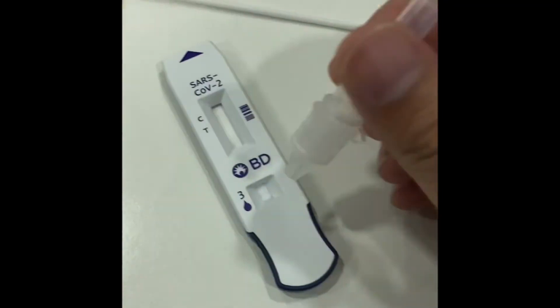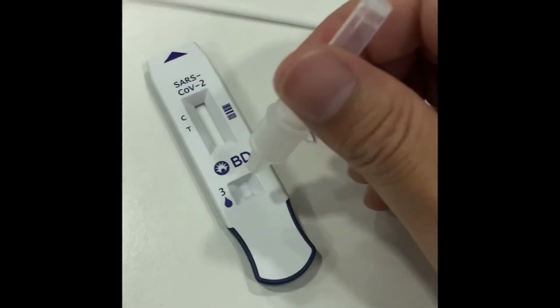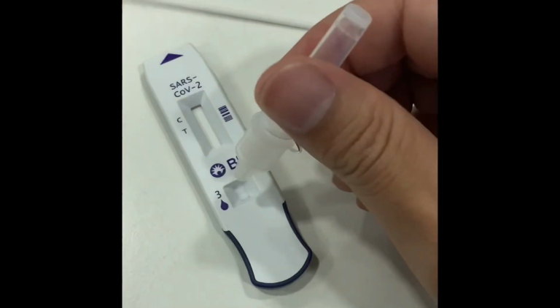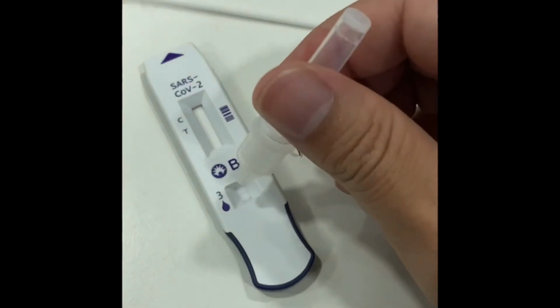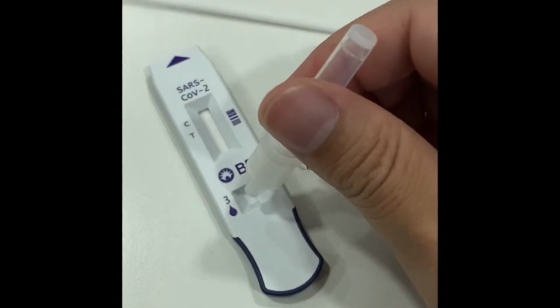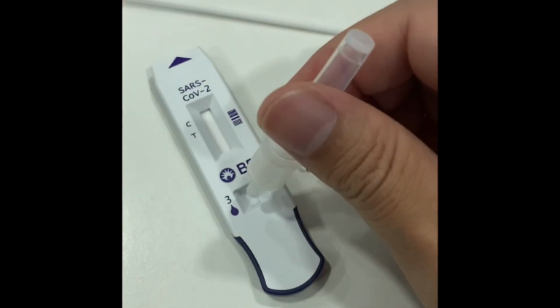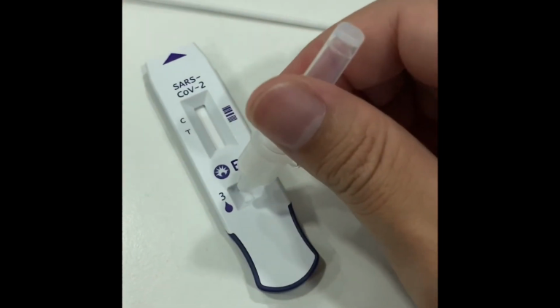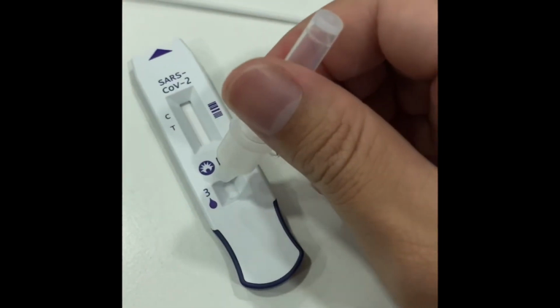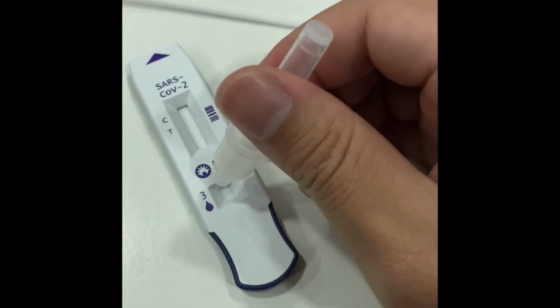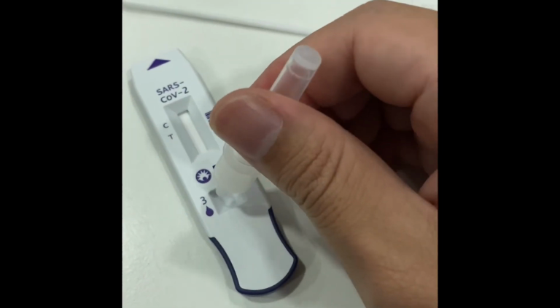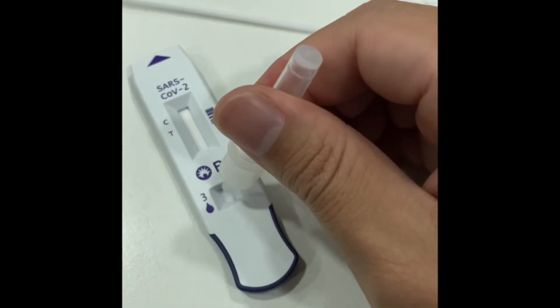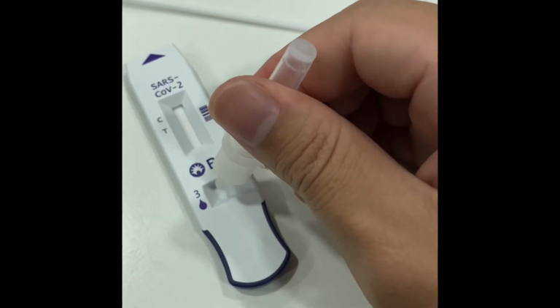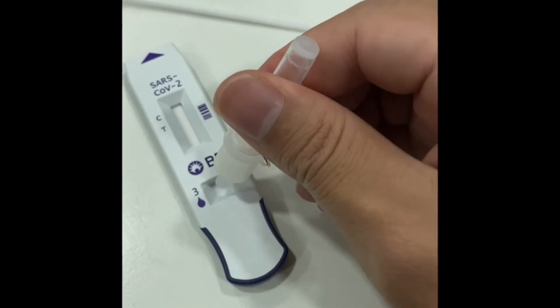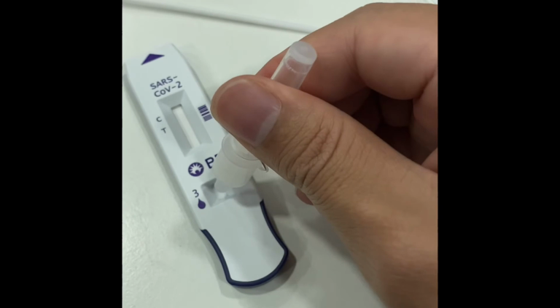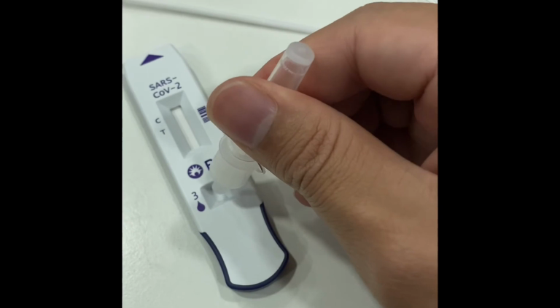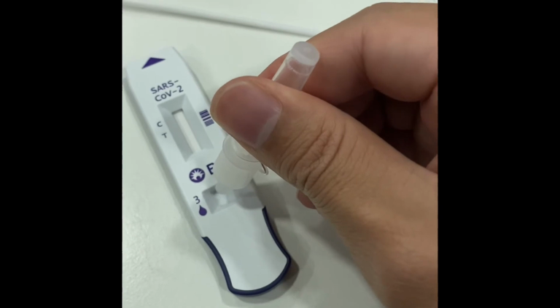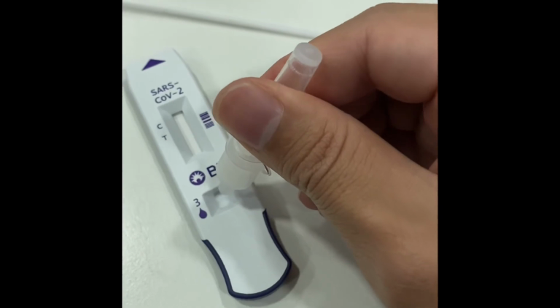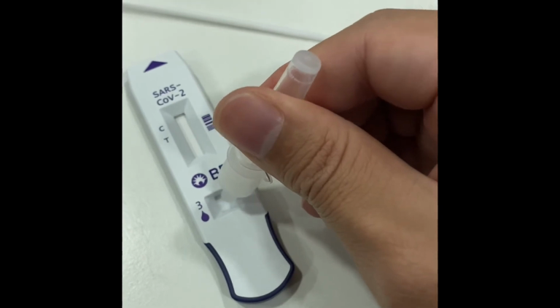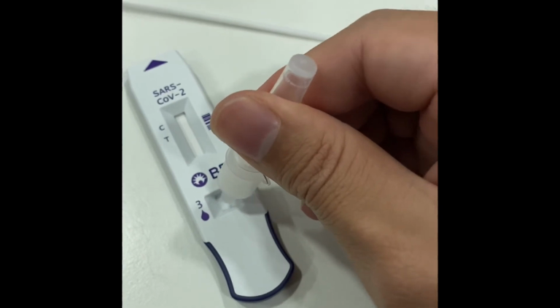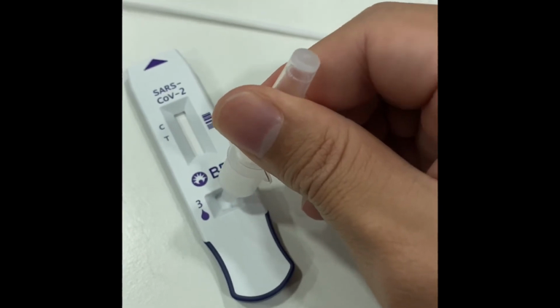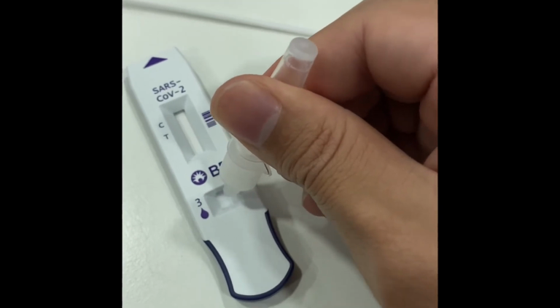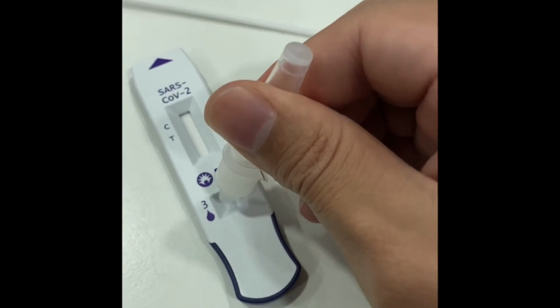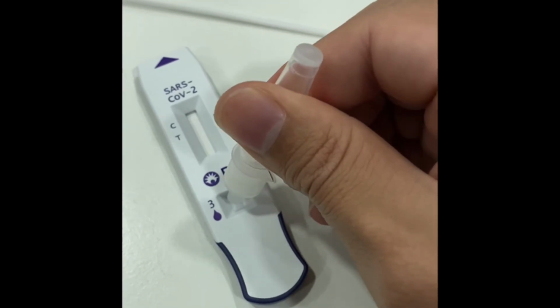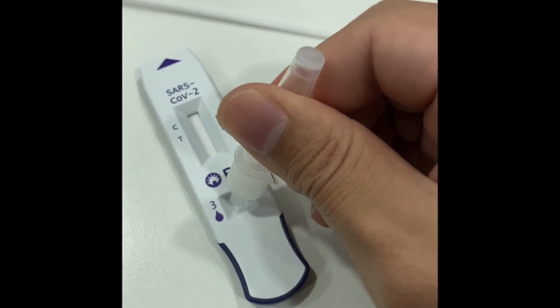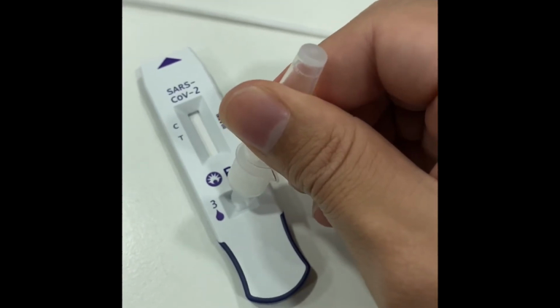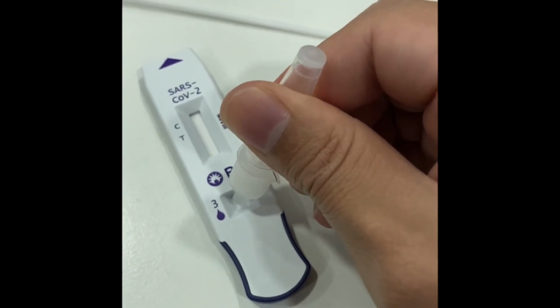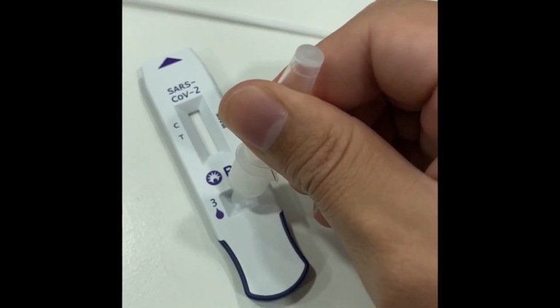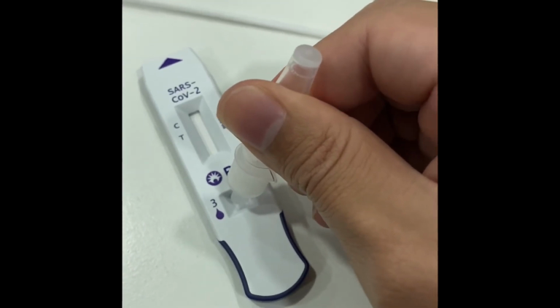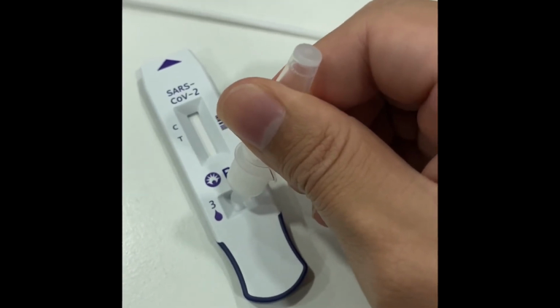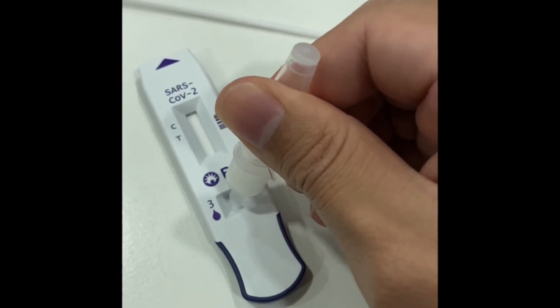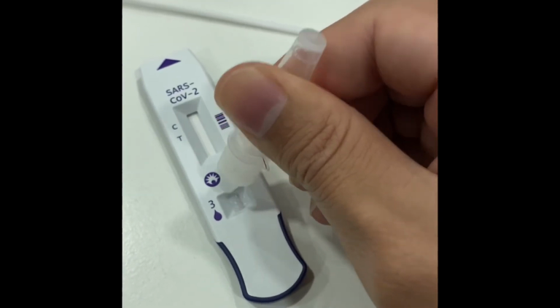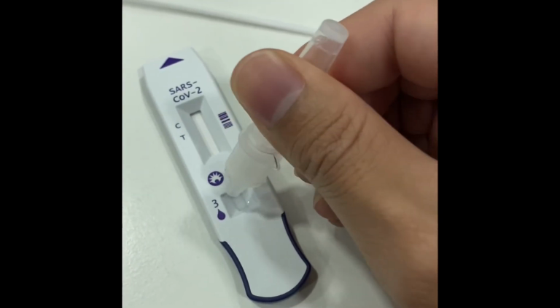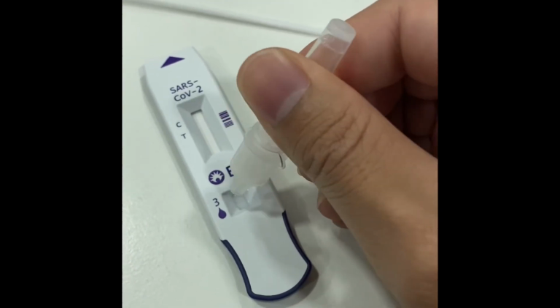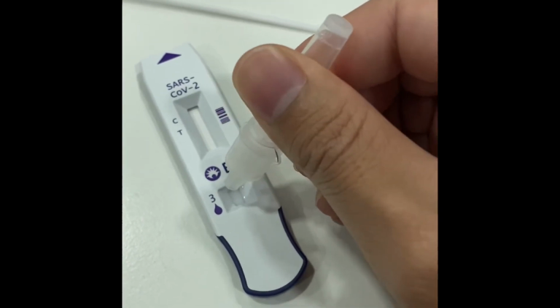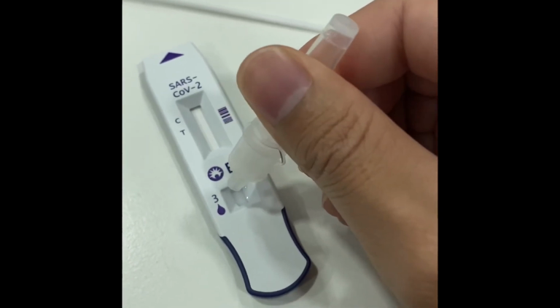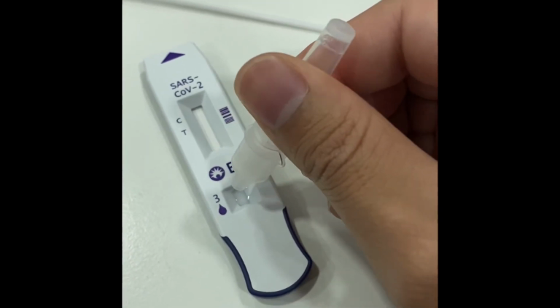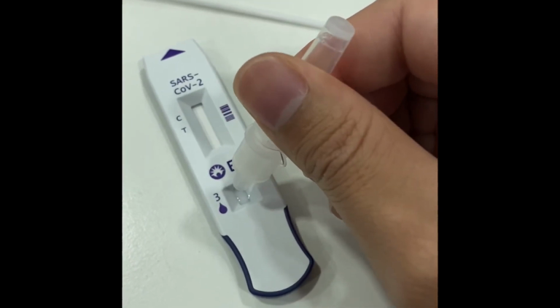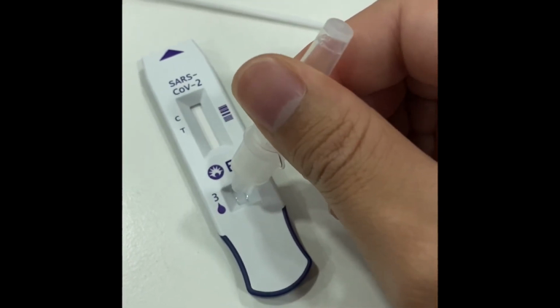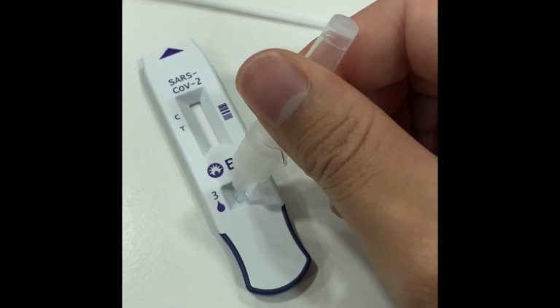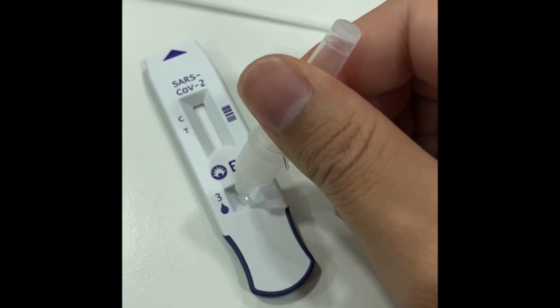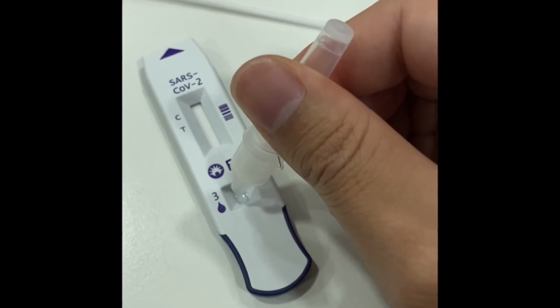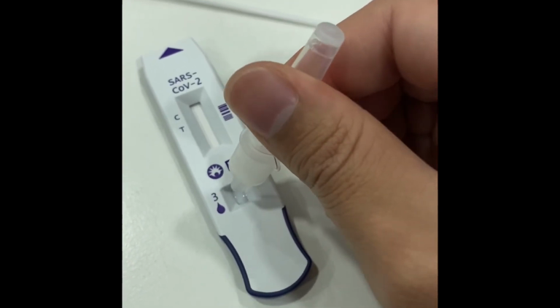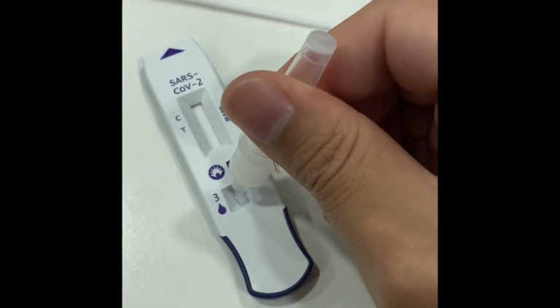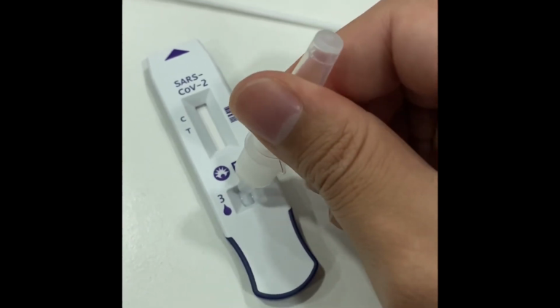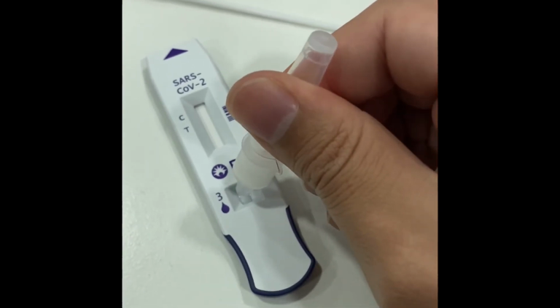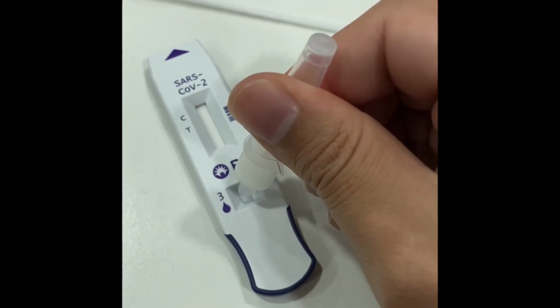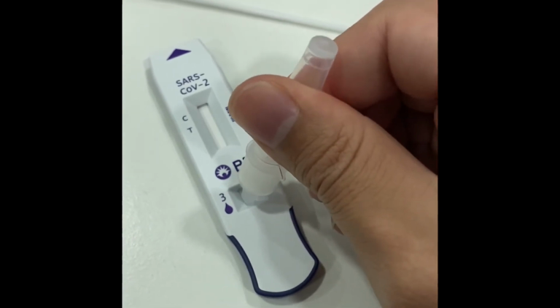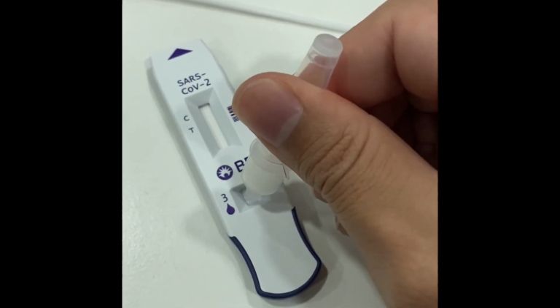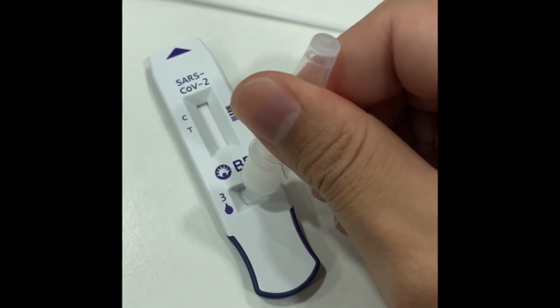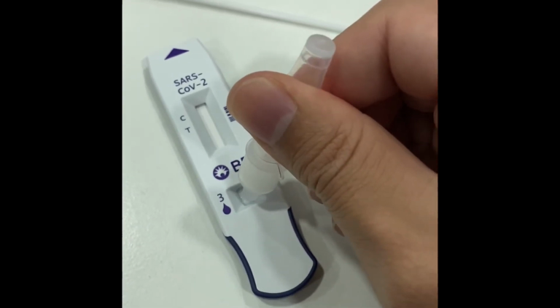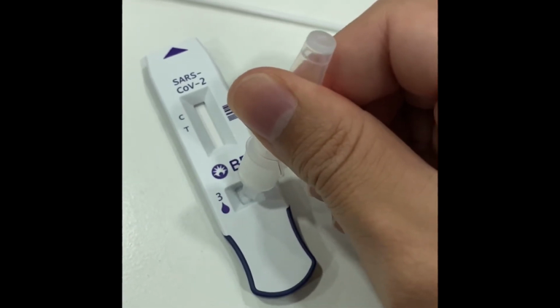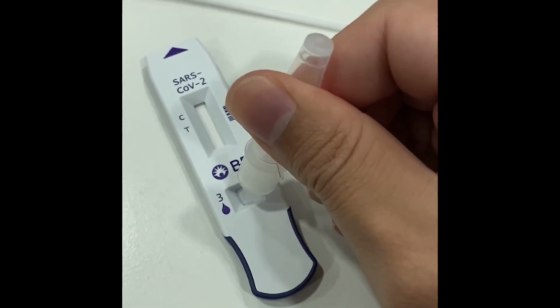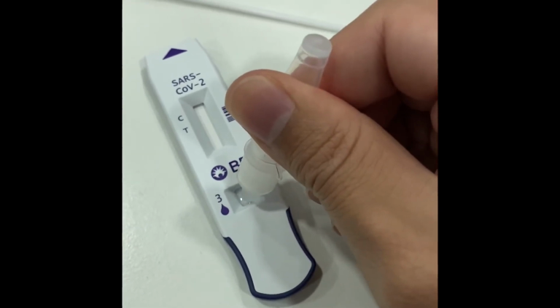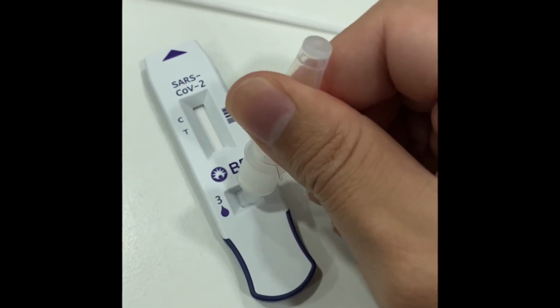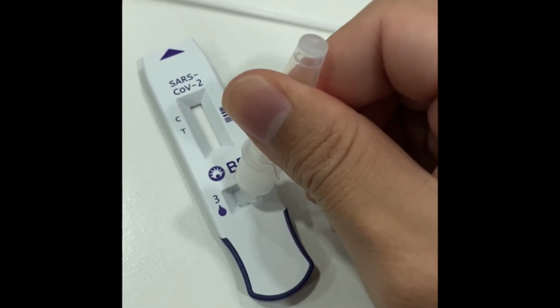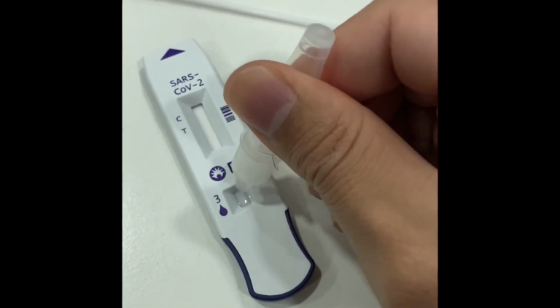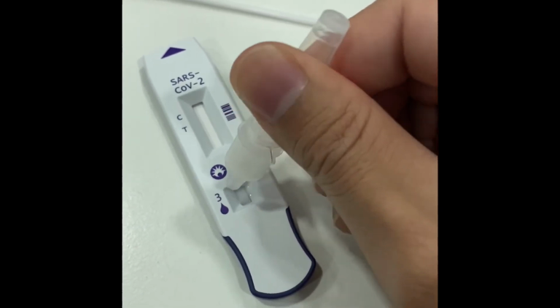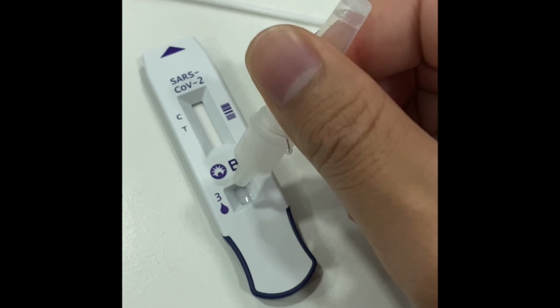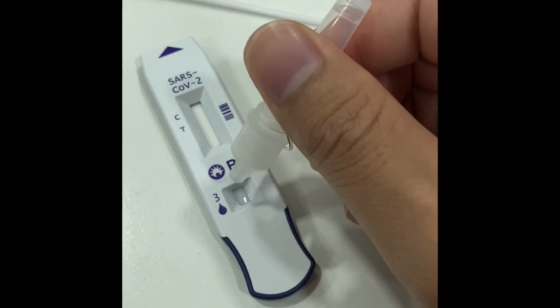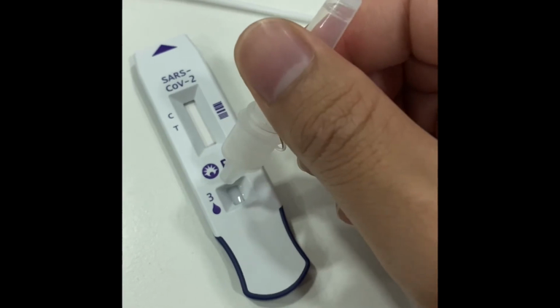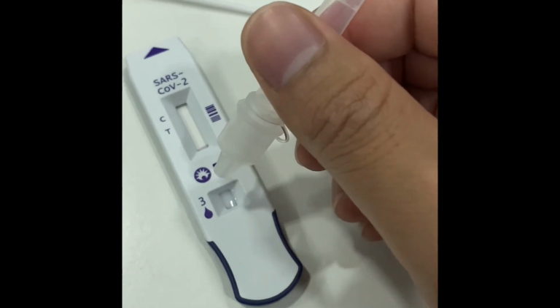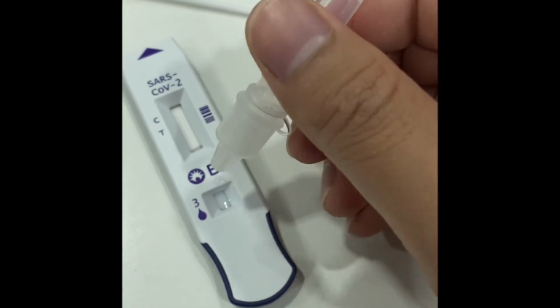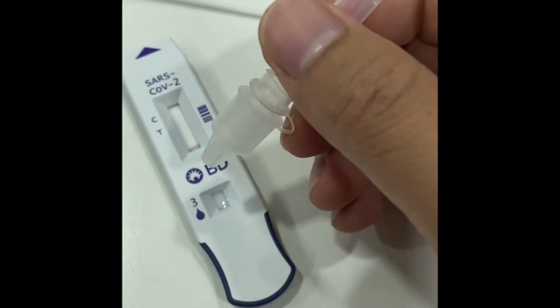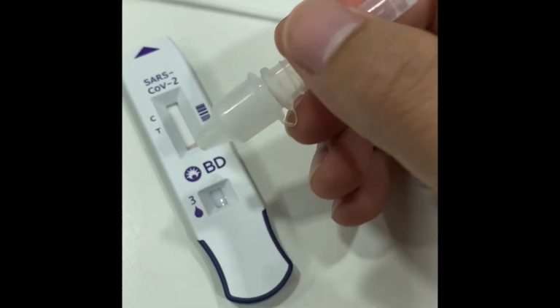After that, place three to five drops approximately onto the sample well of the test cartridge.